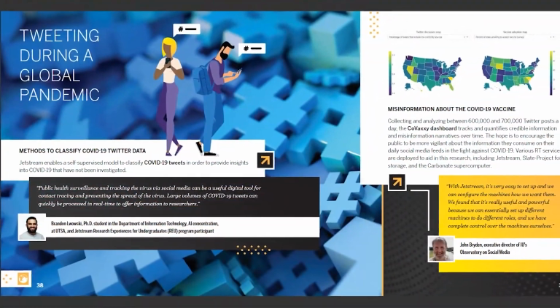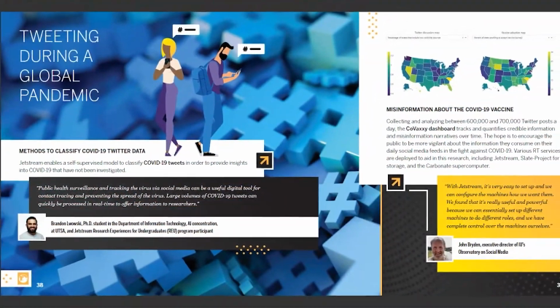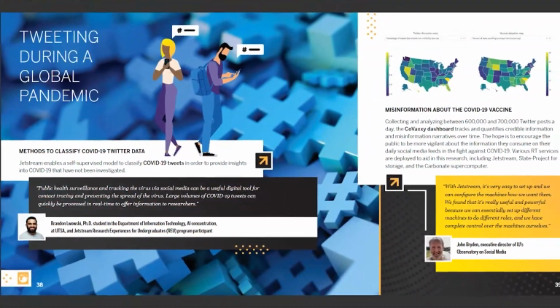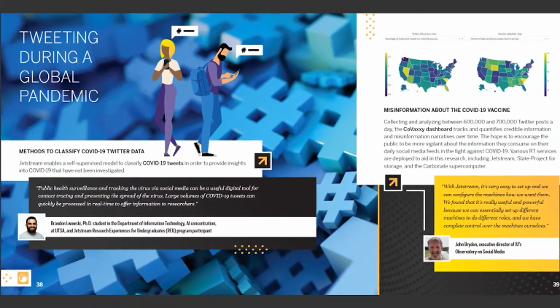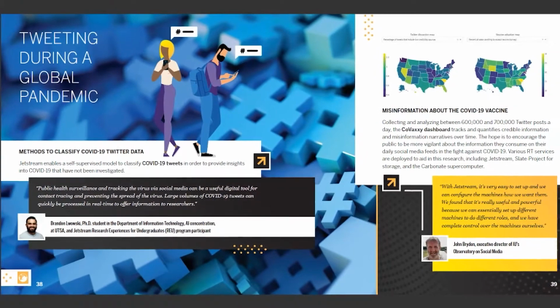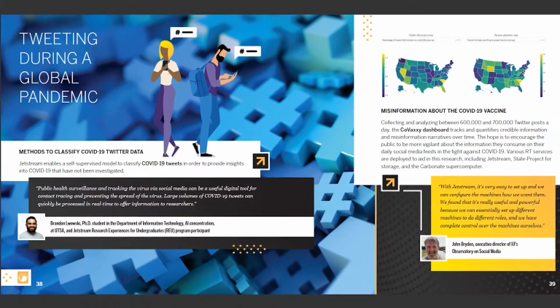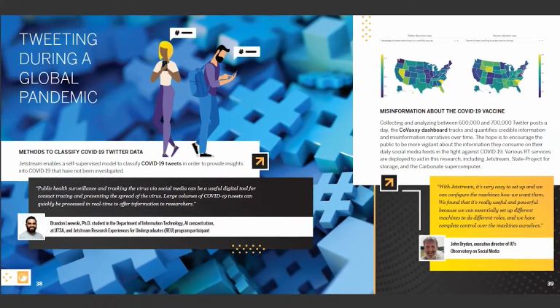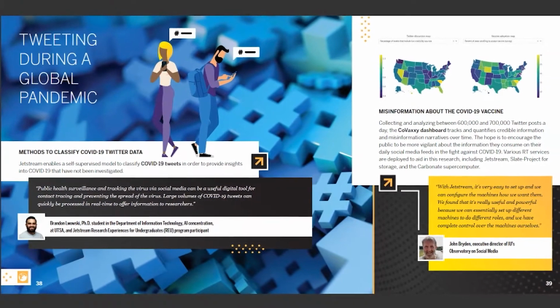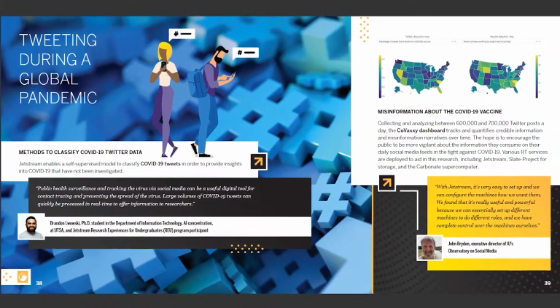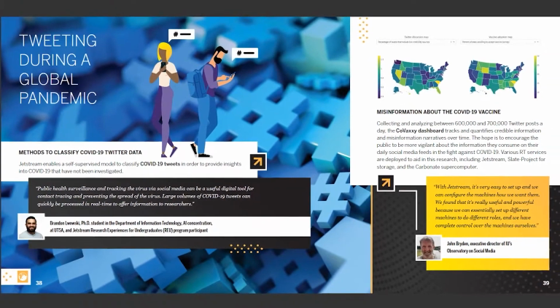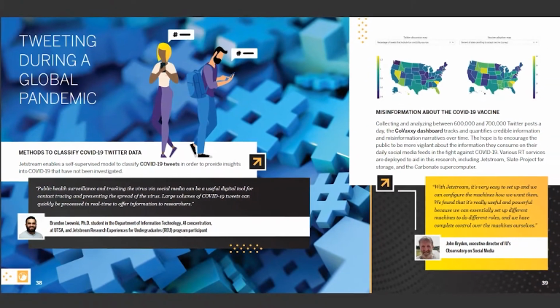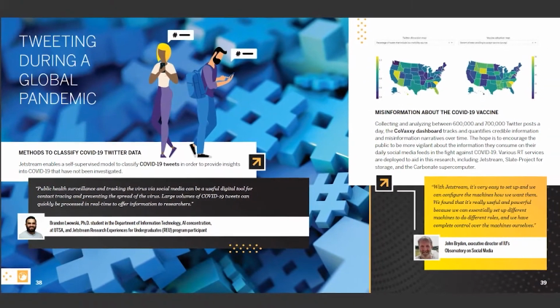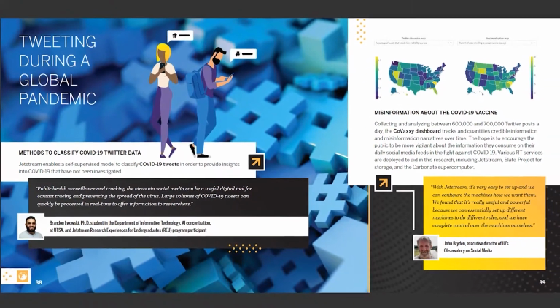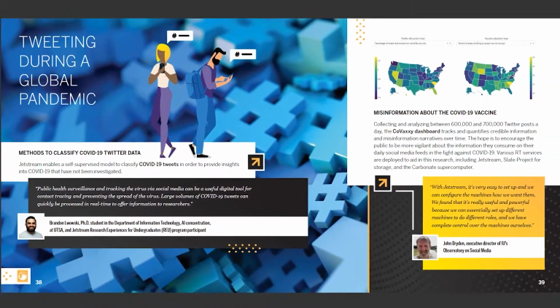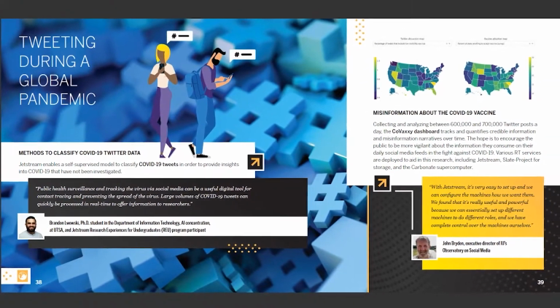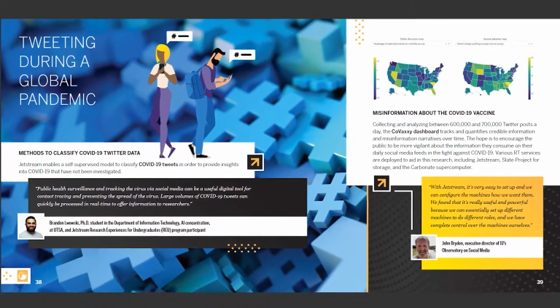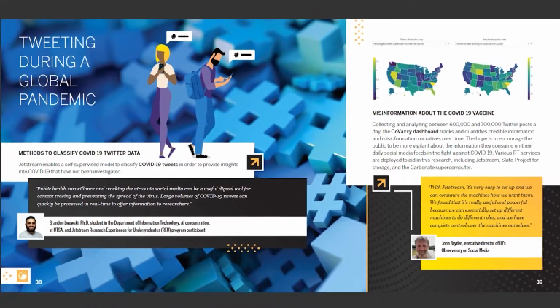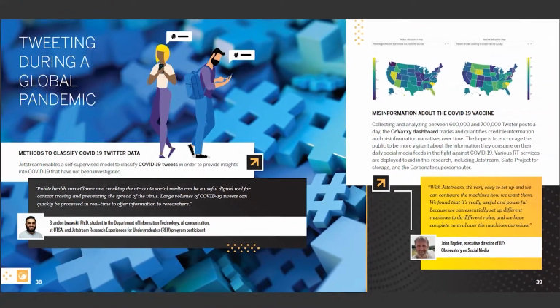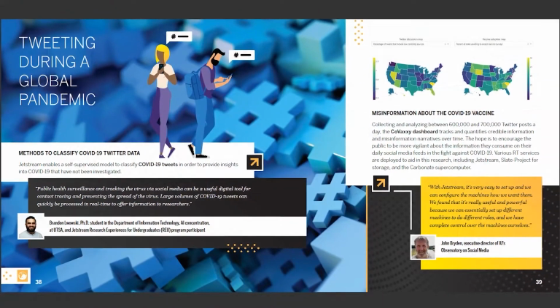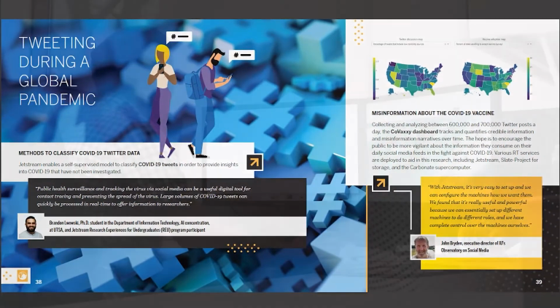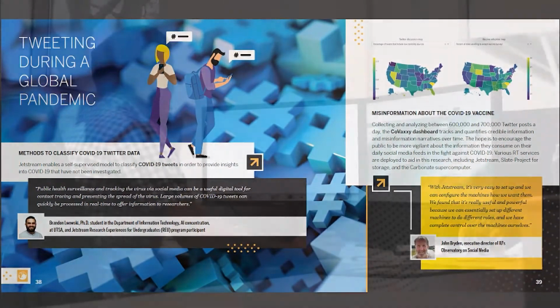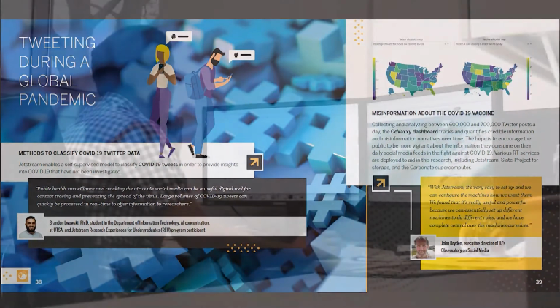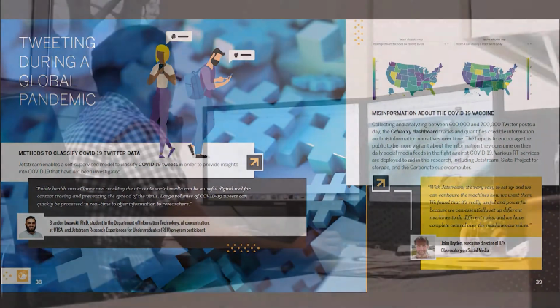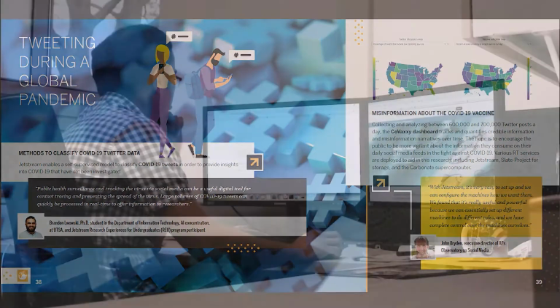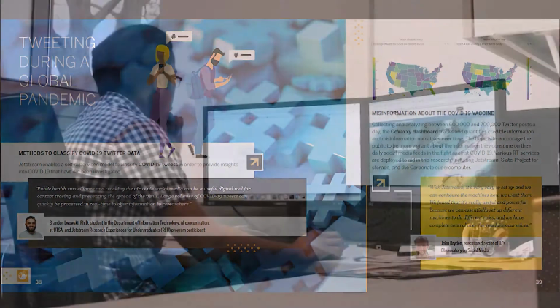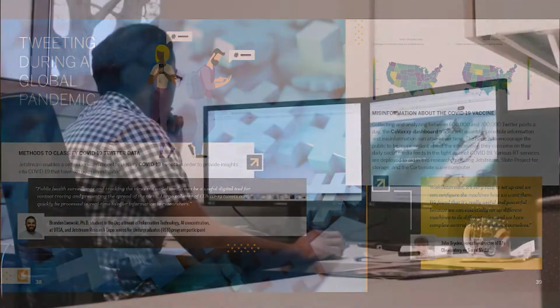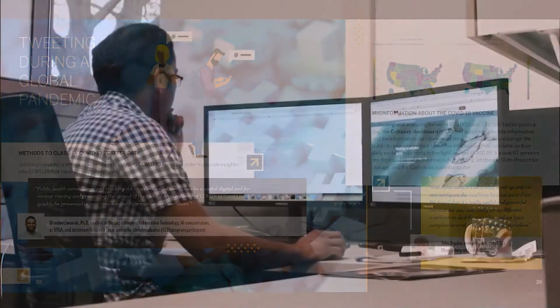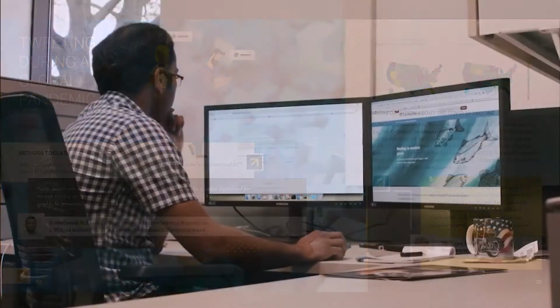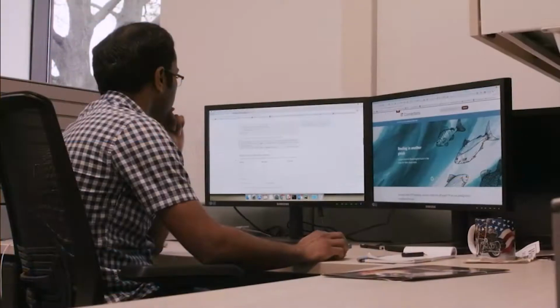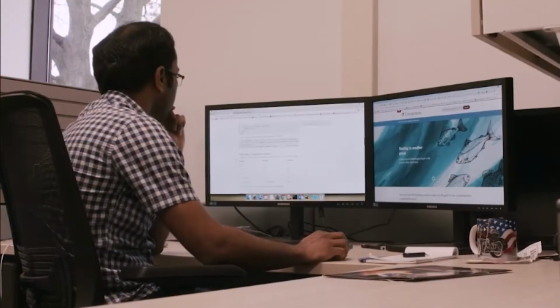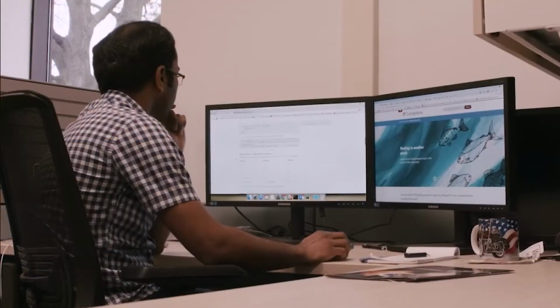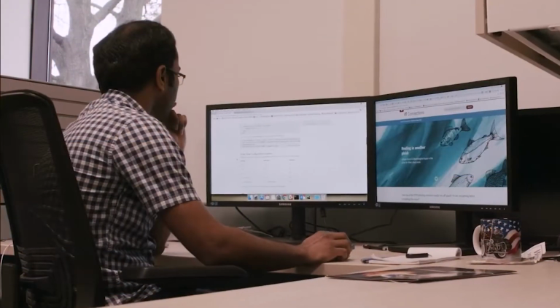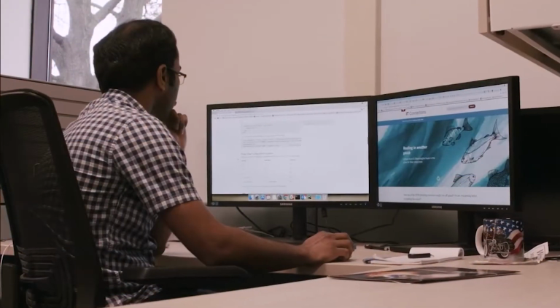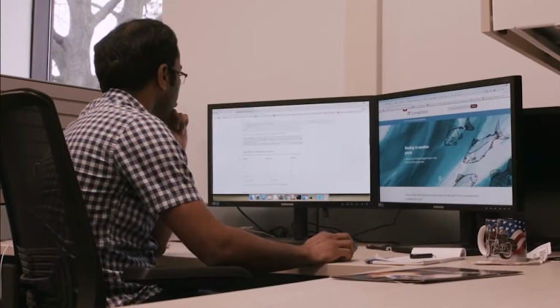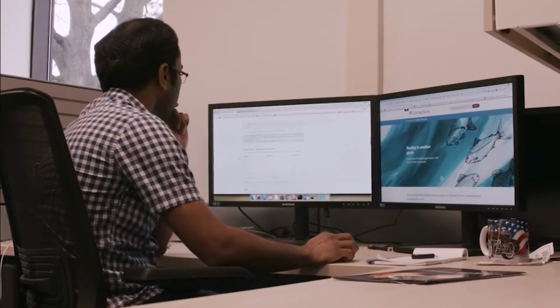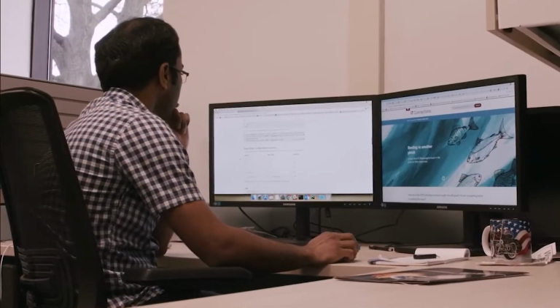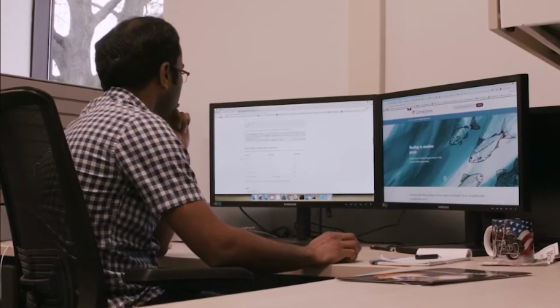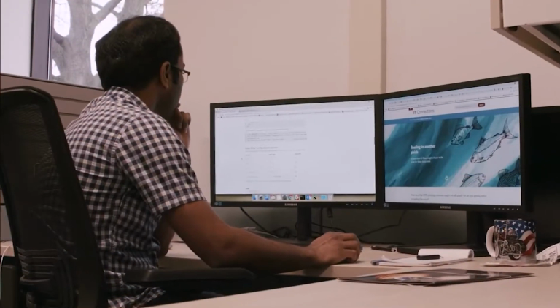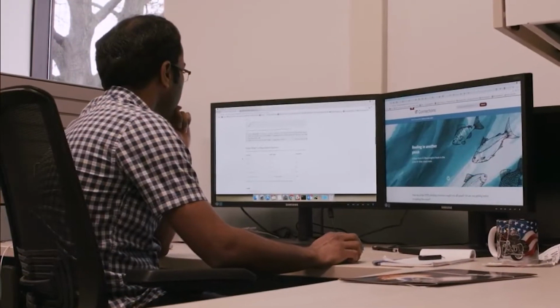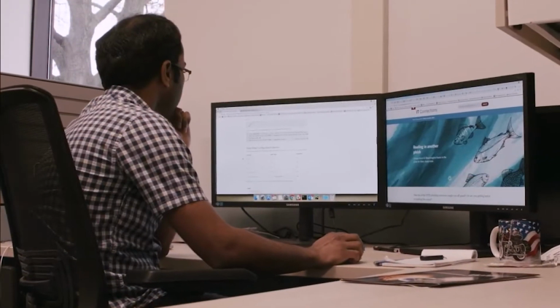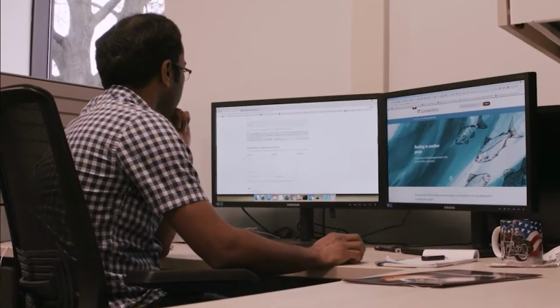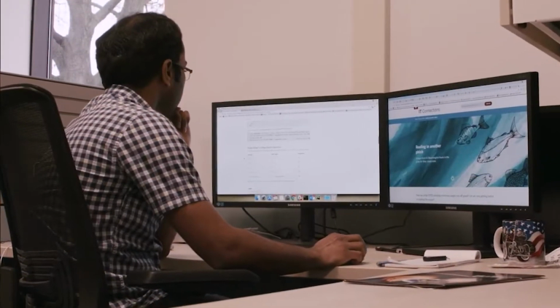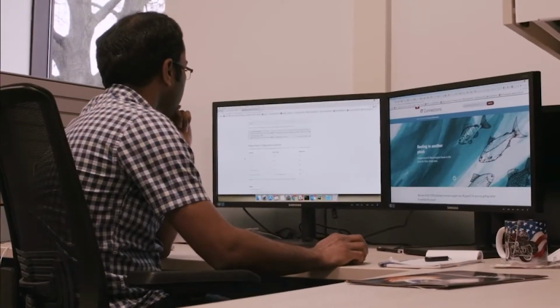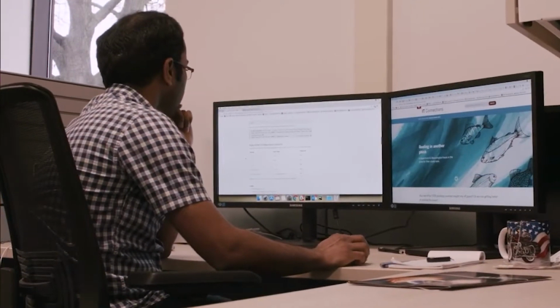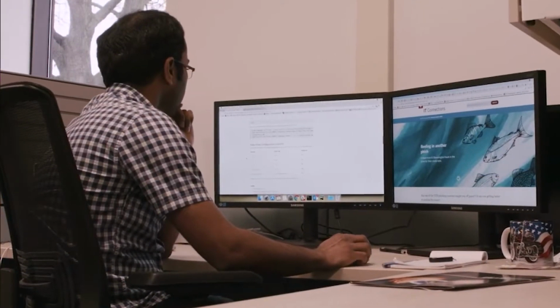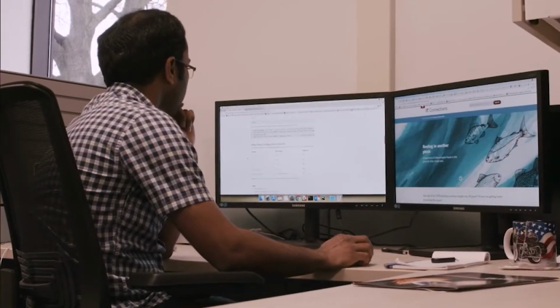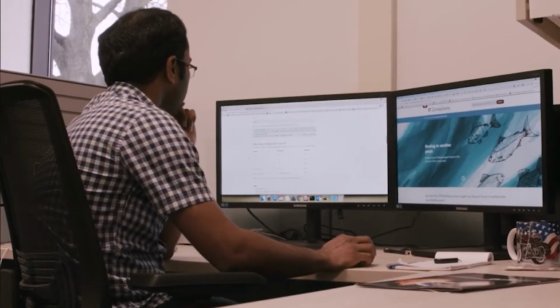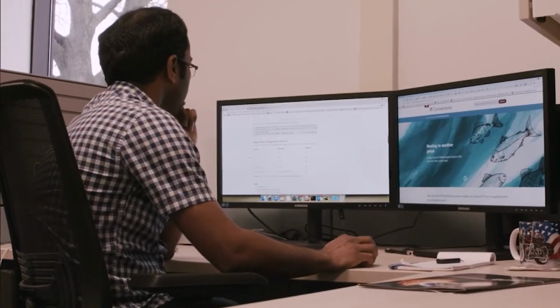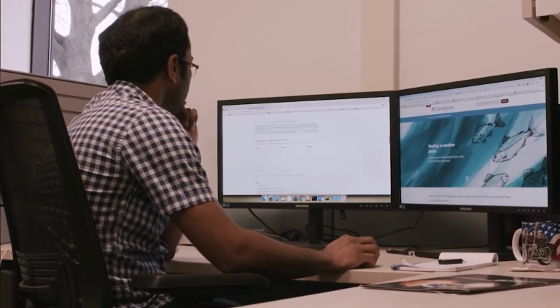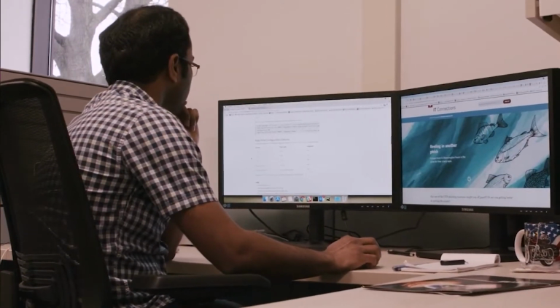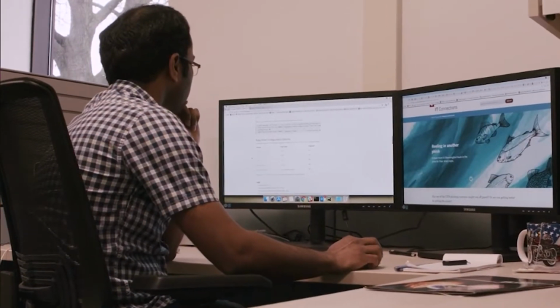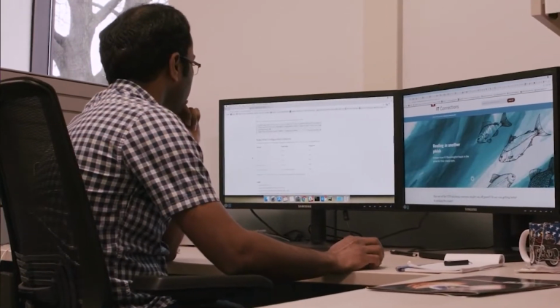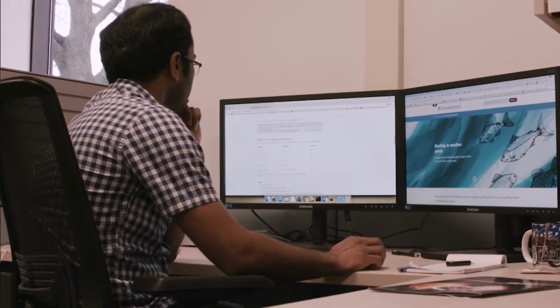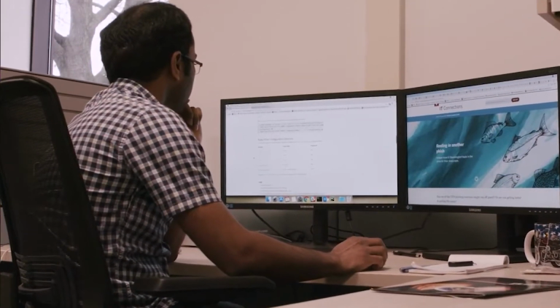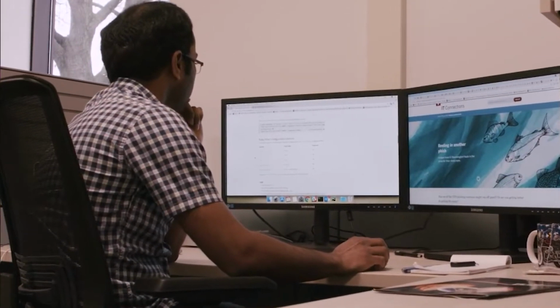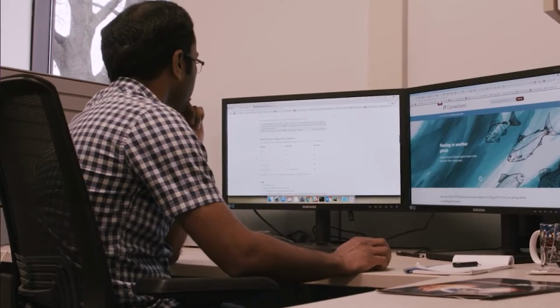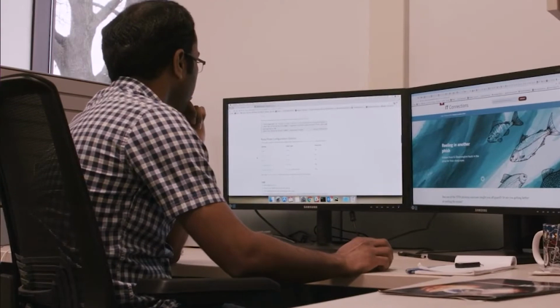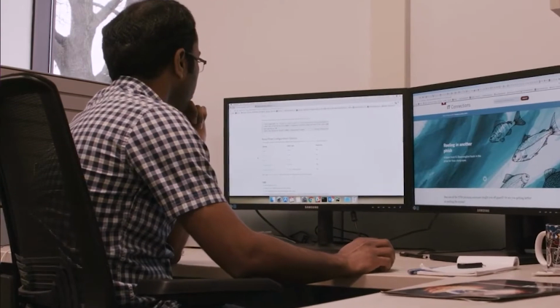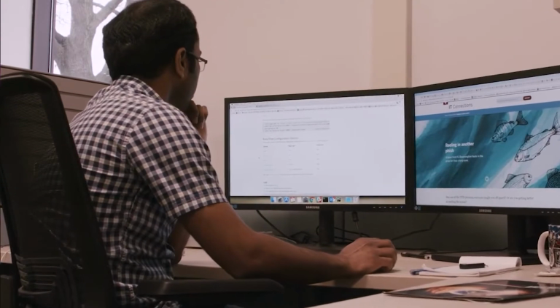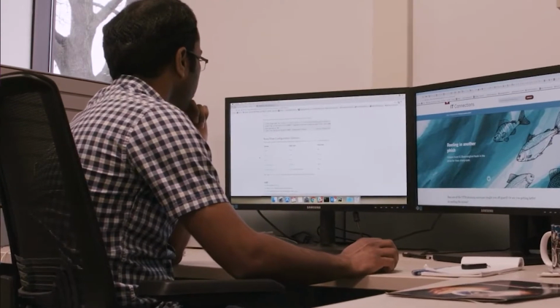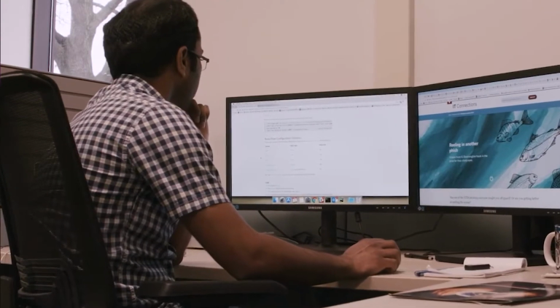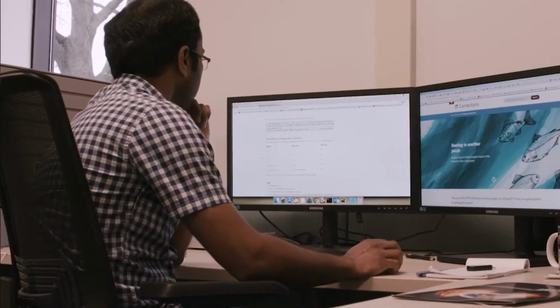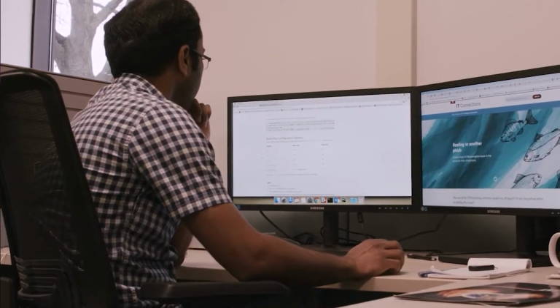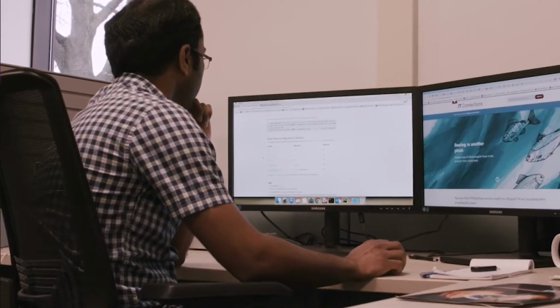You can even create virtual machines that look and feel like your lab workstation or home machine, with thousands of times the computing power.